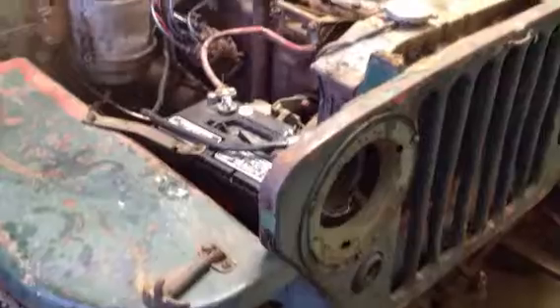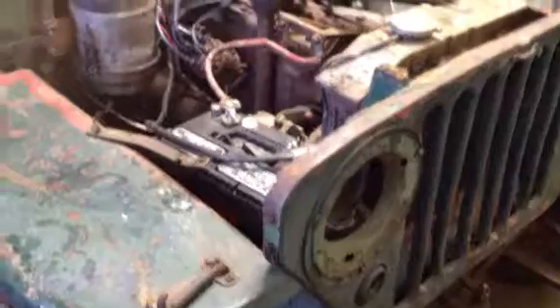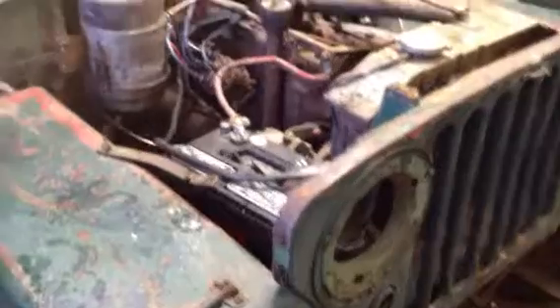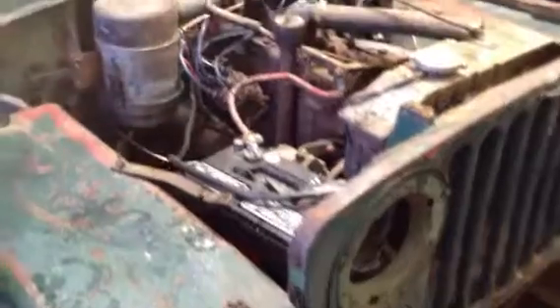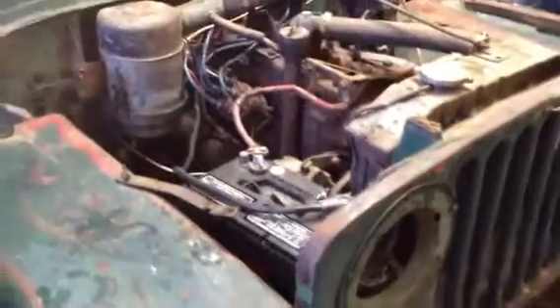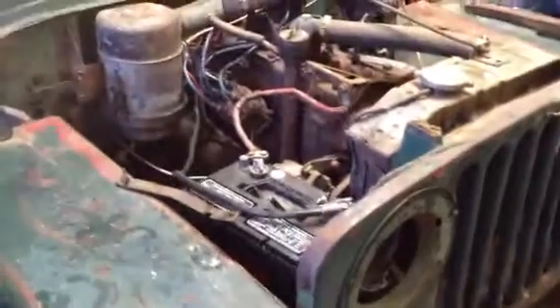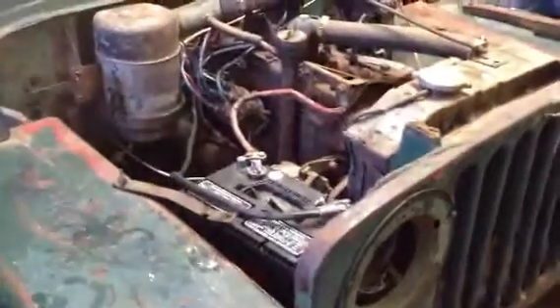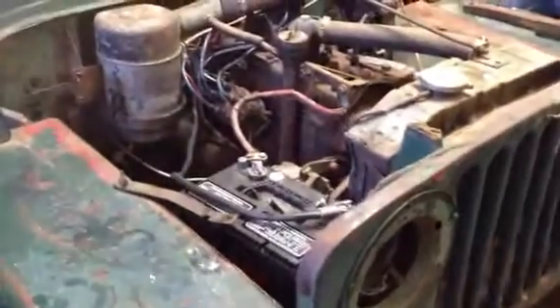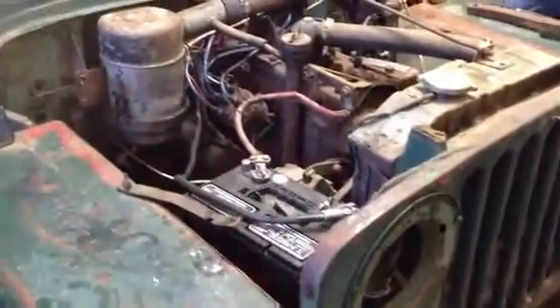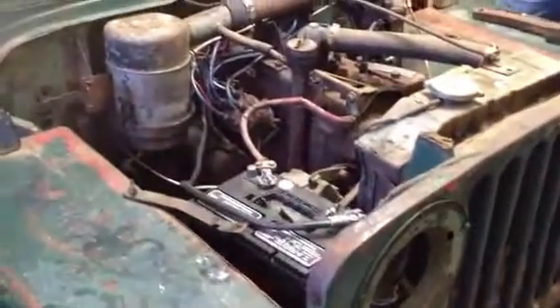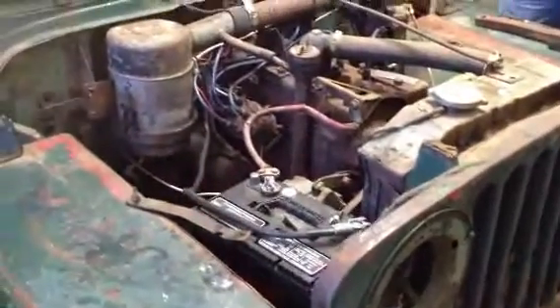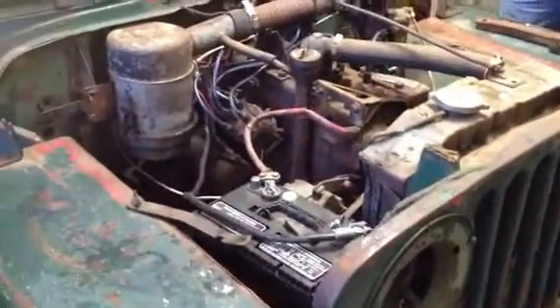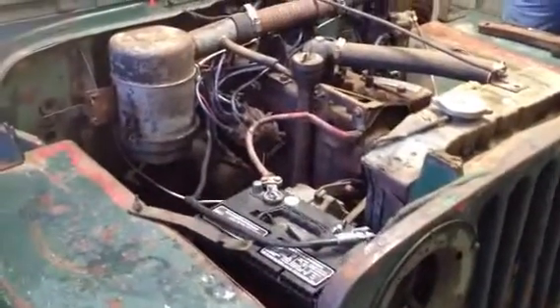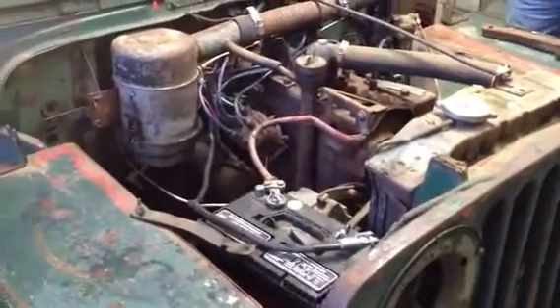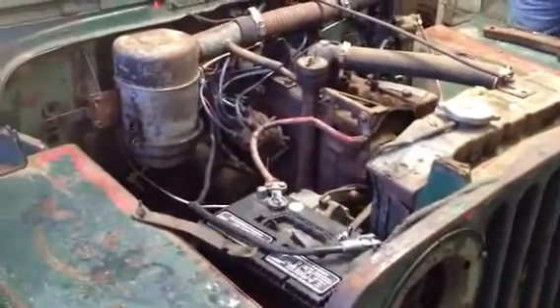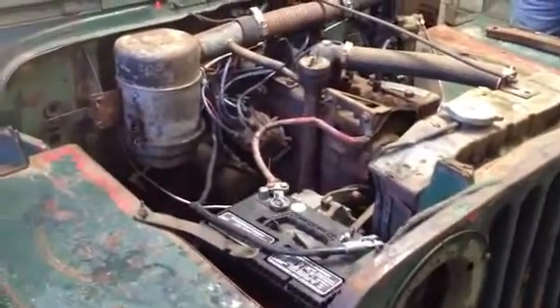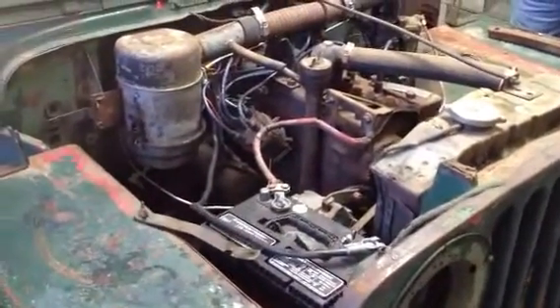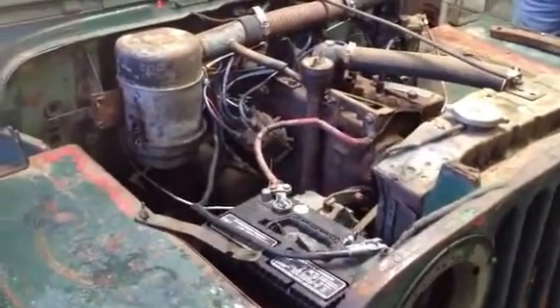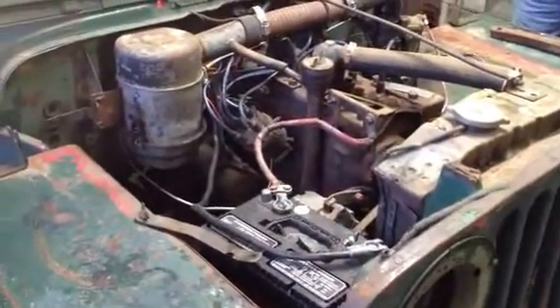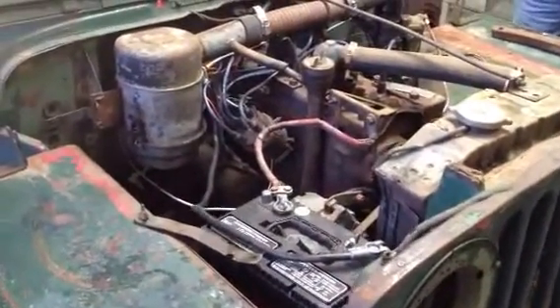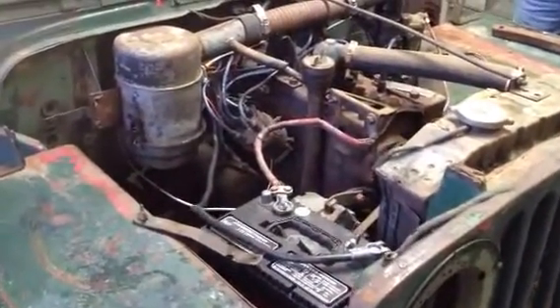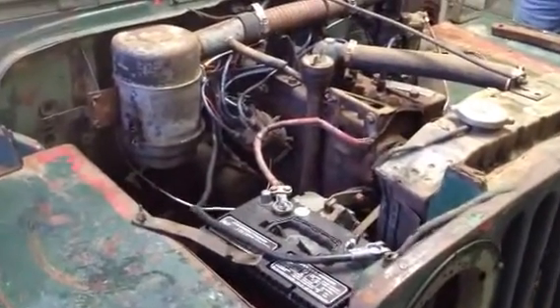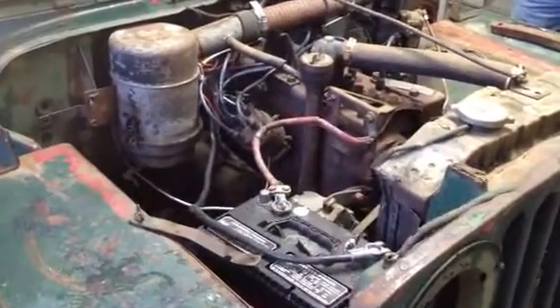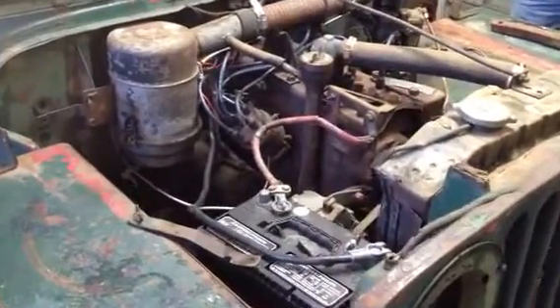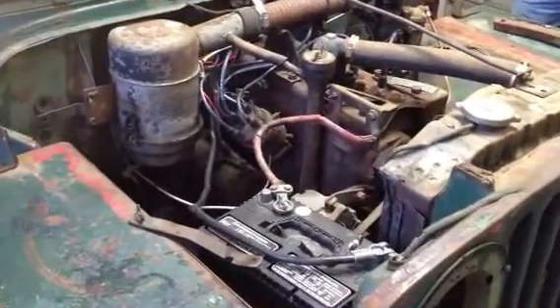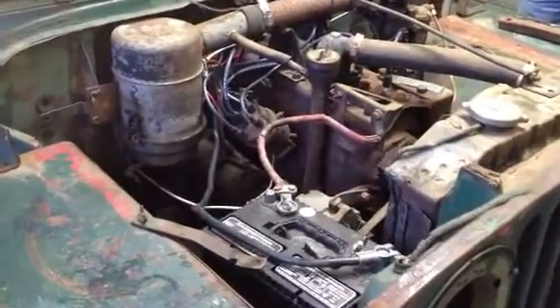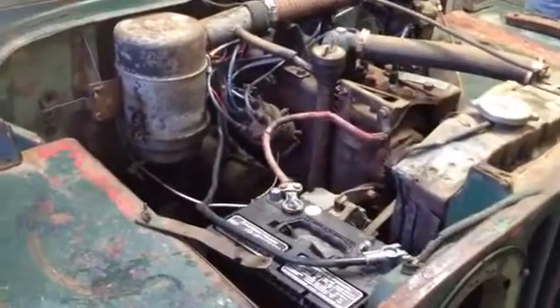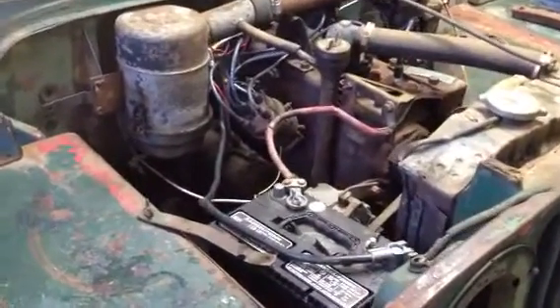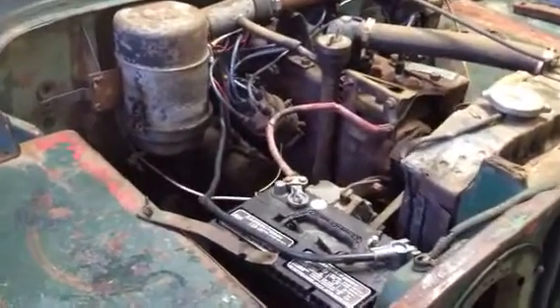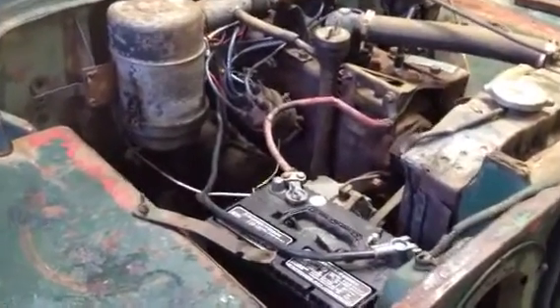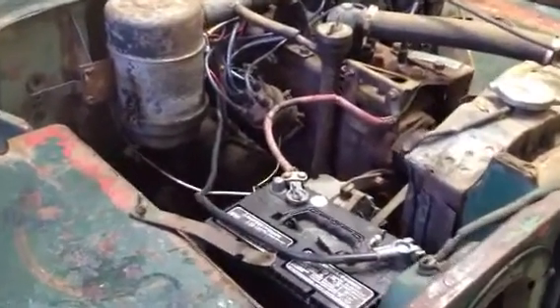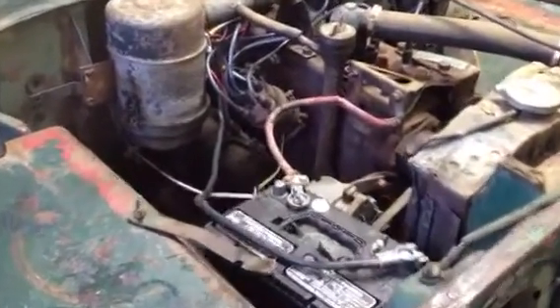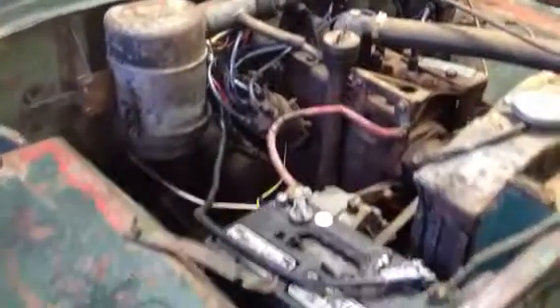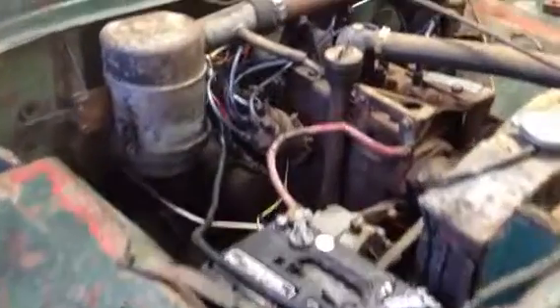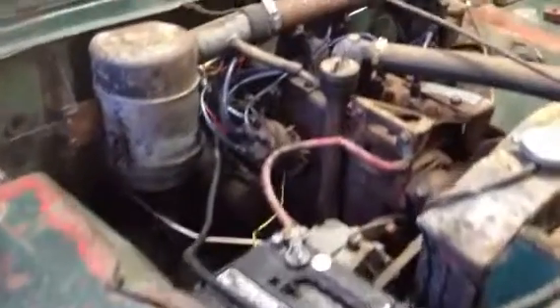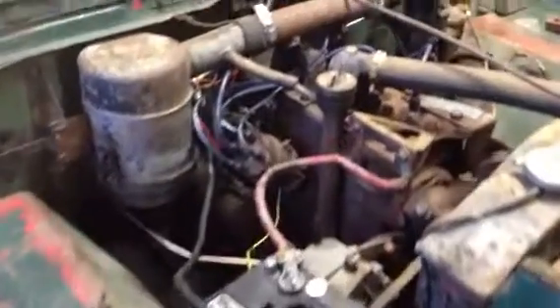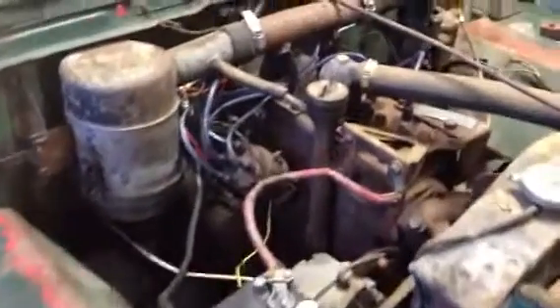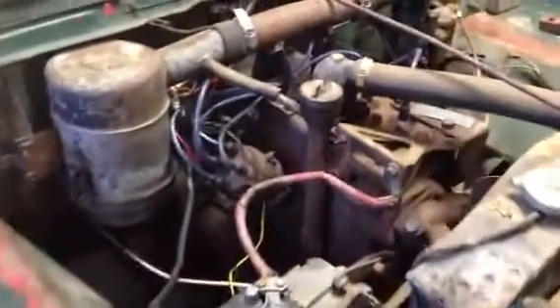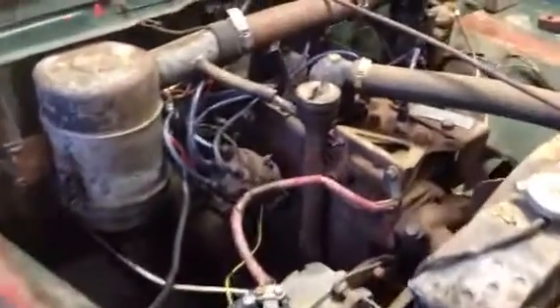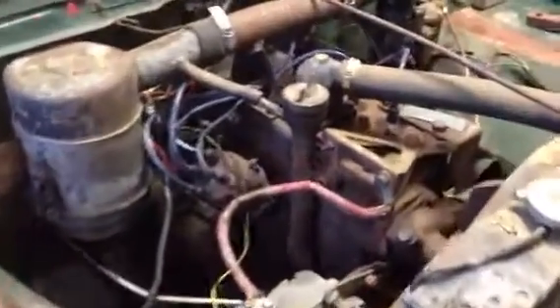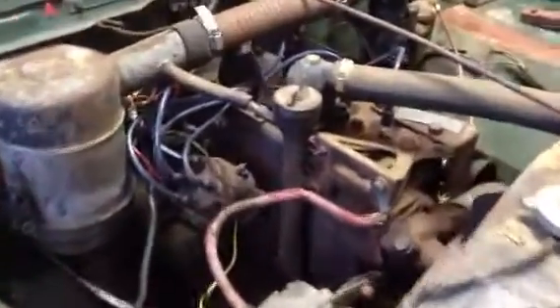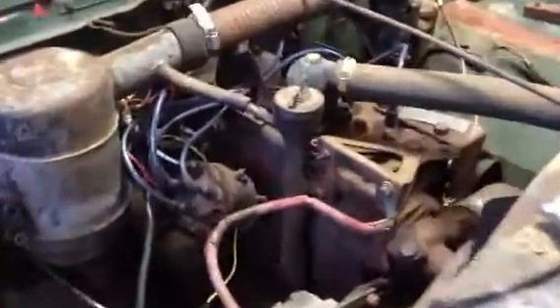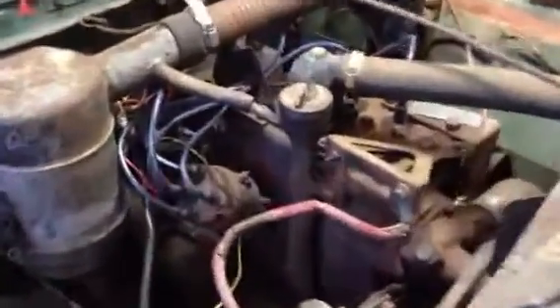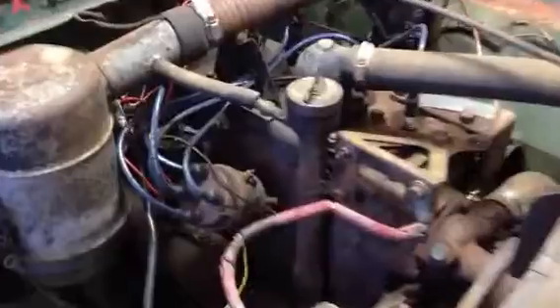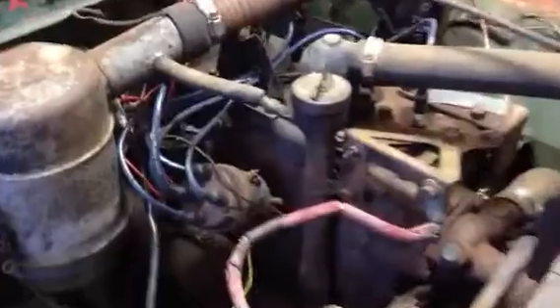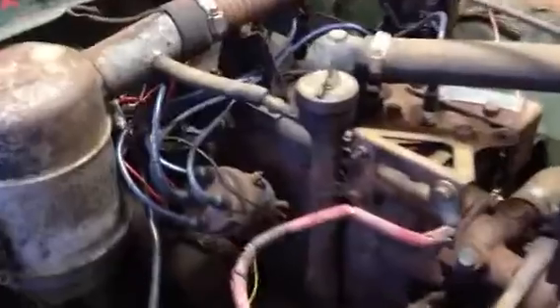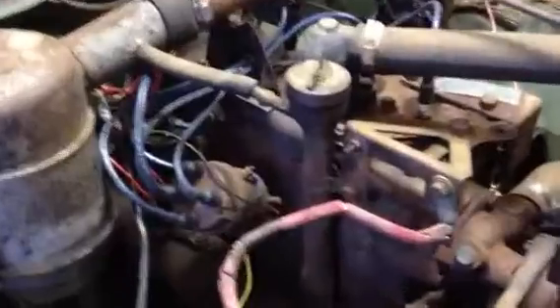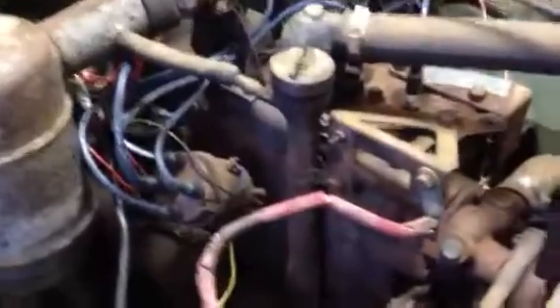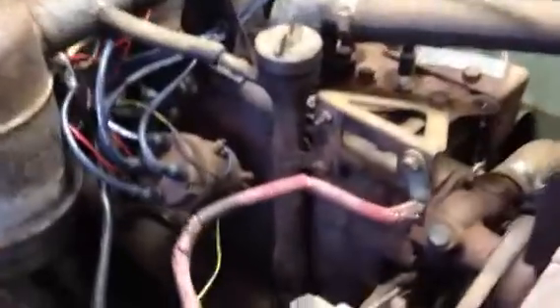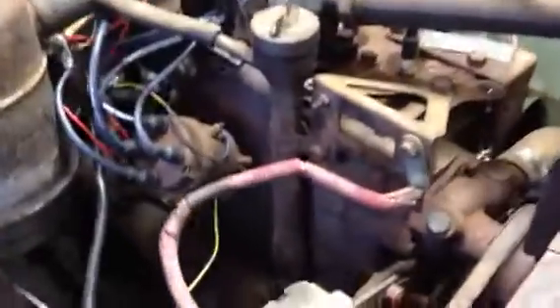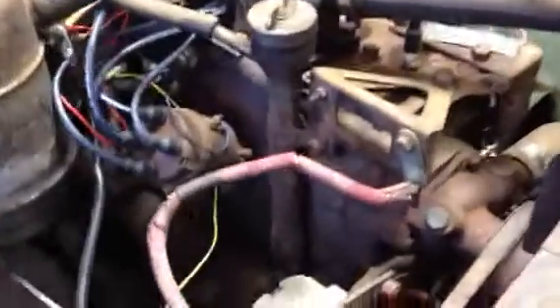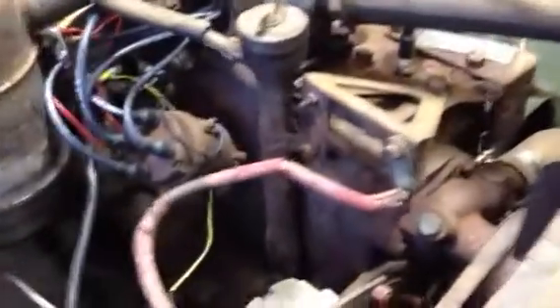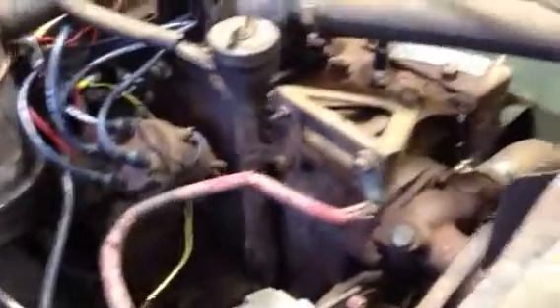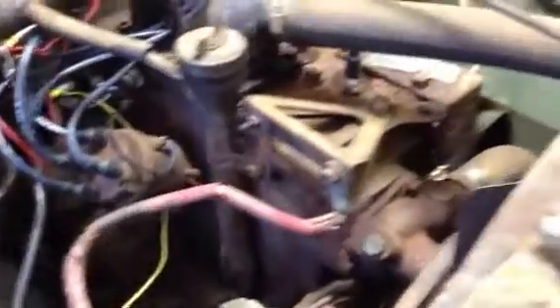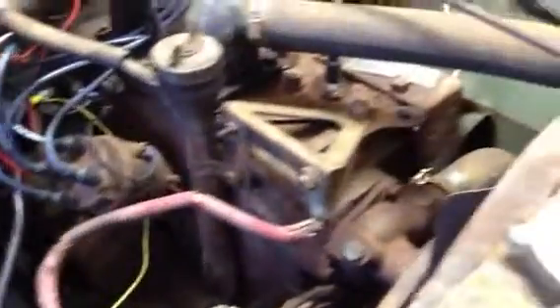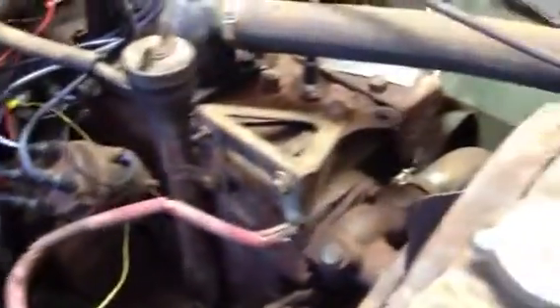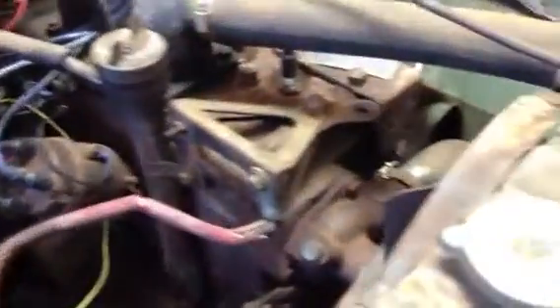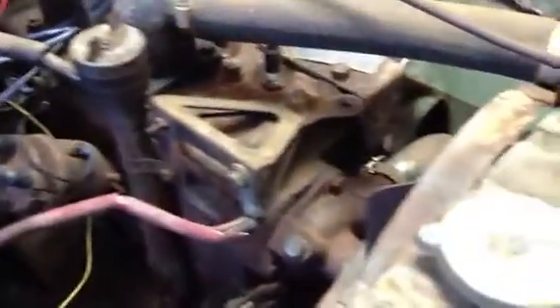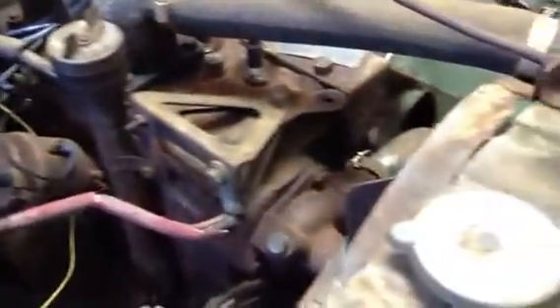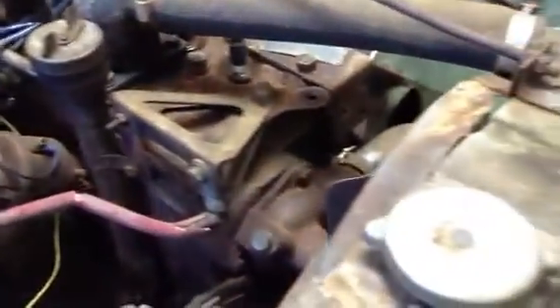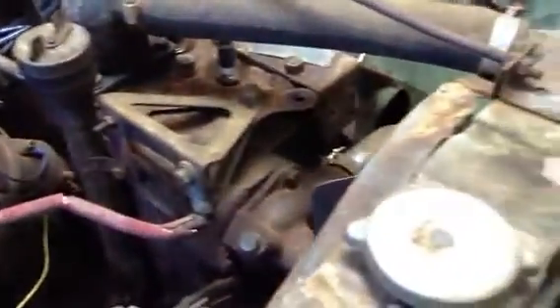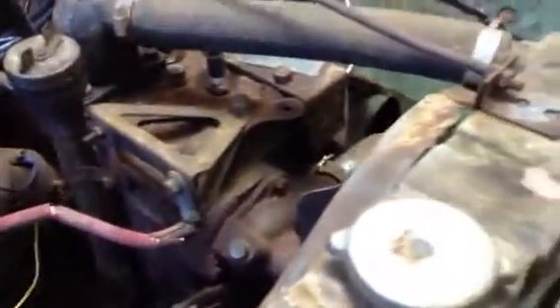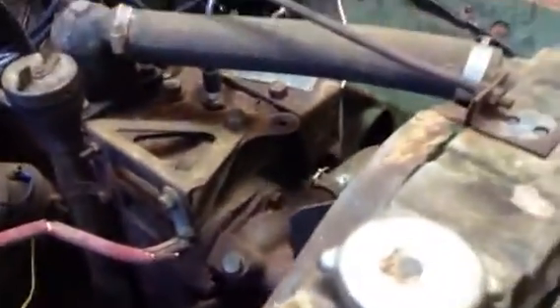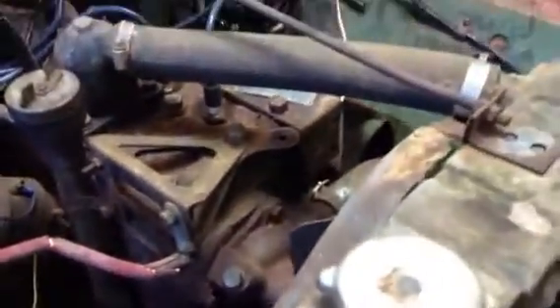Hey, Jeff's here taking pictures of my Jeep right now. Is there anything special you want pictures of?